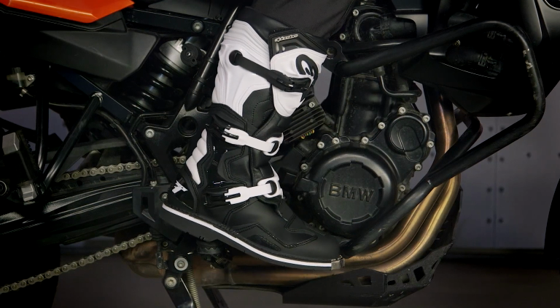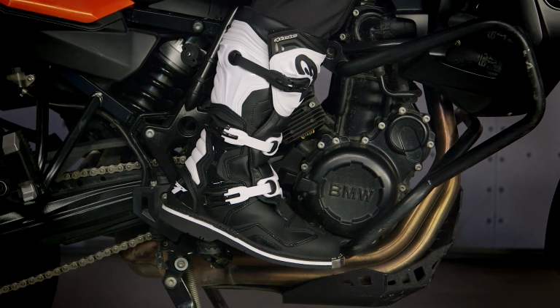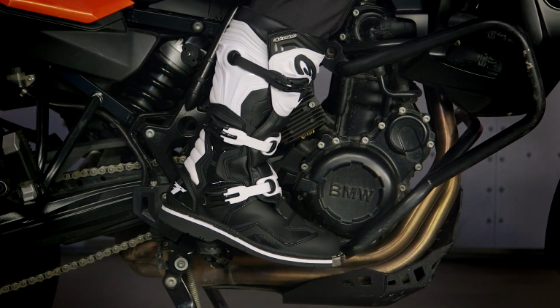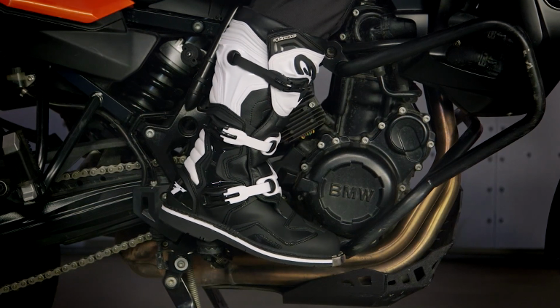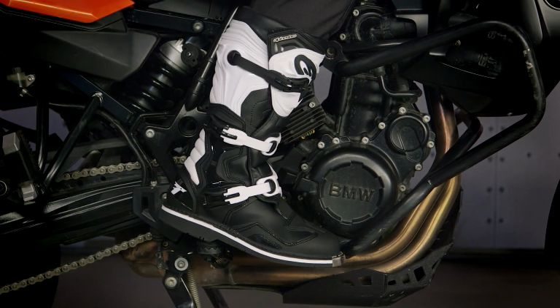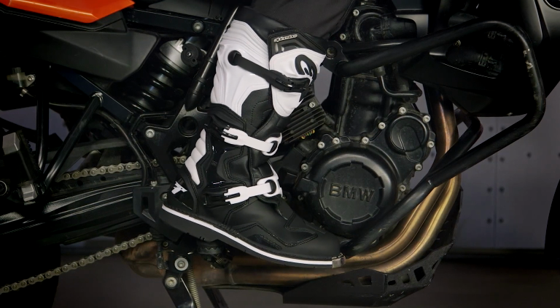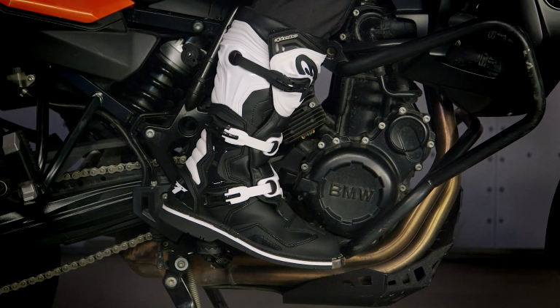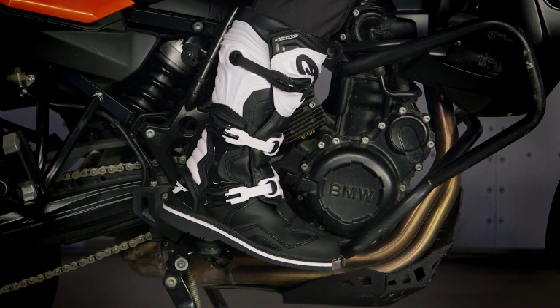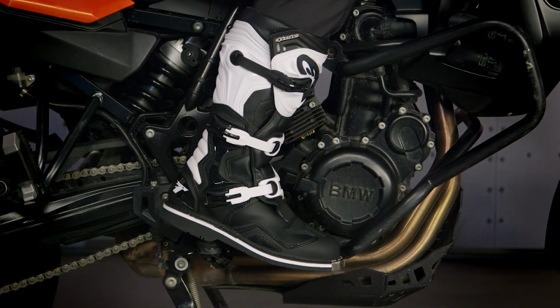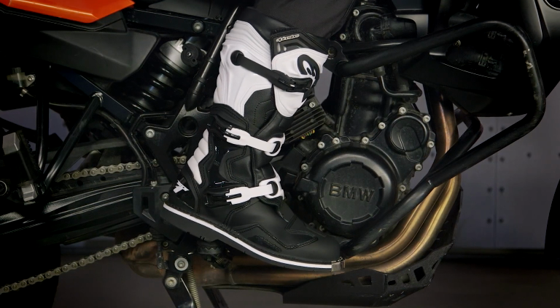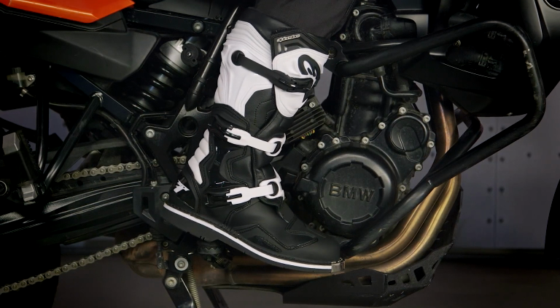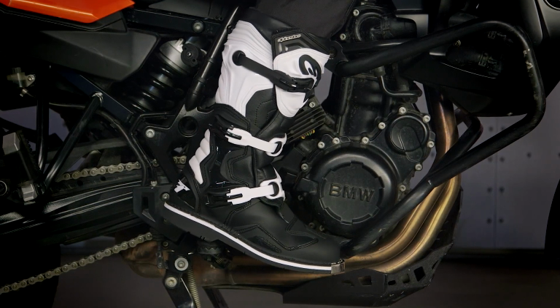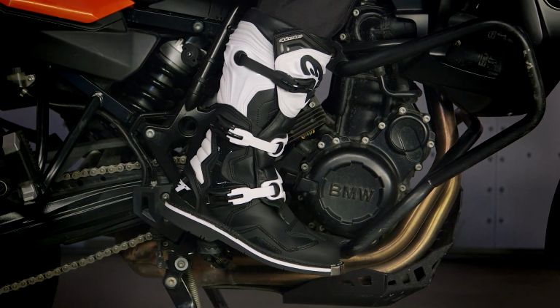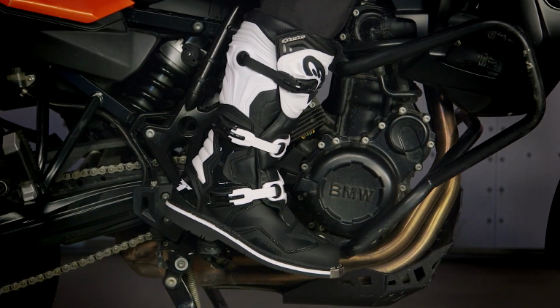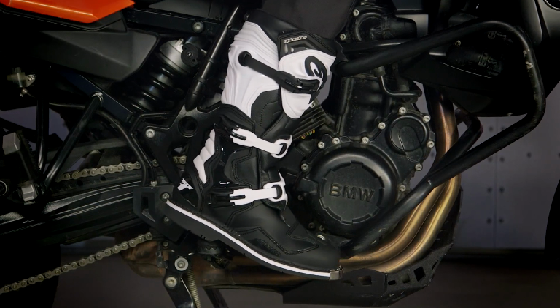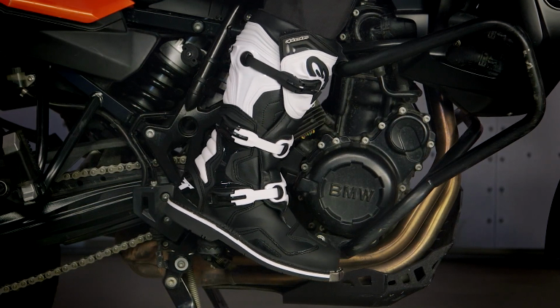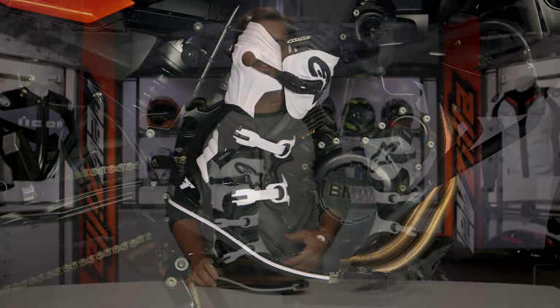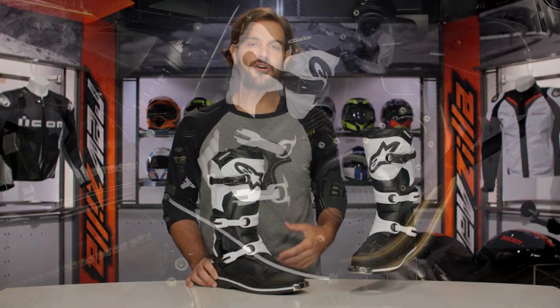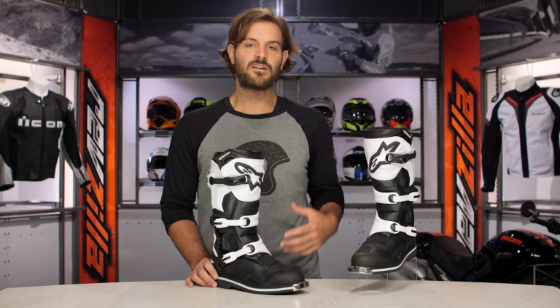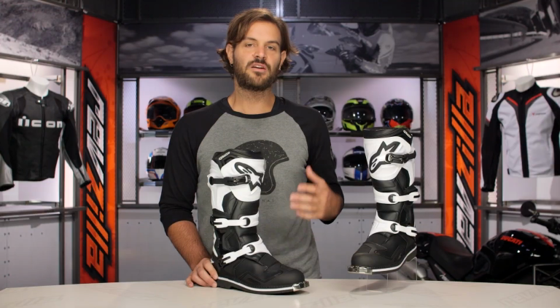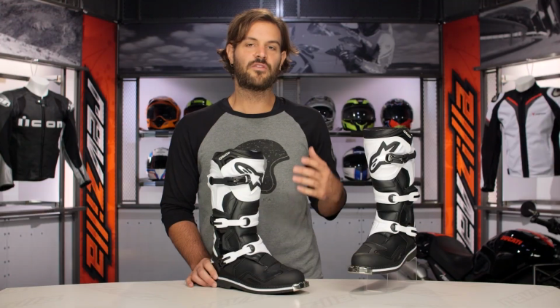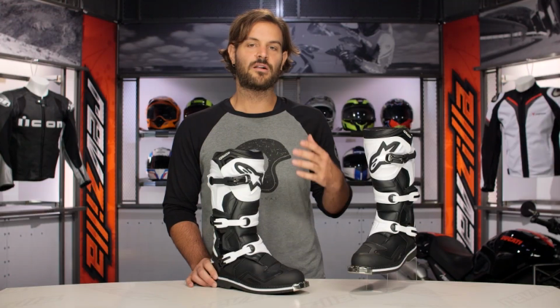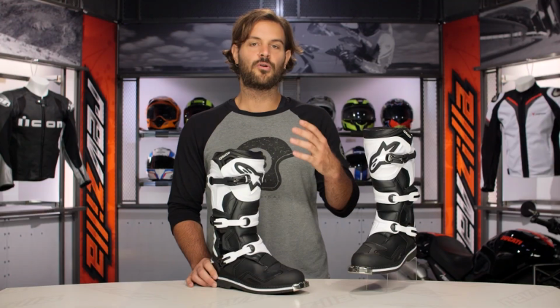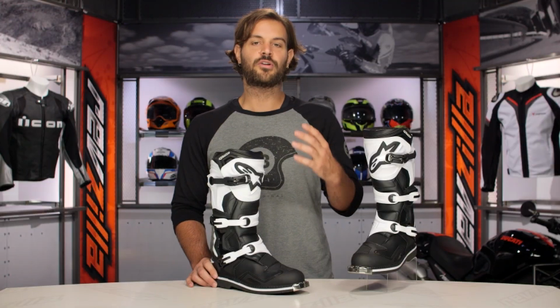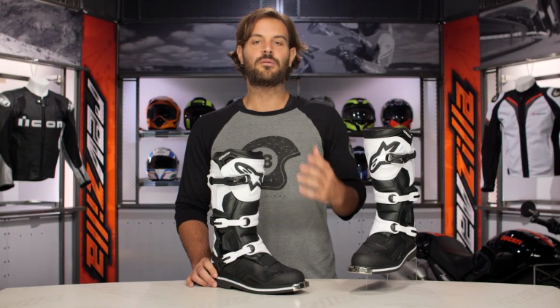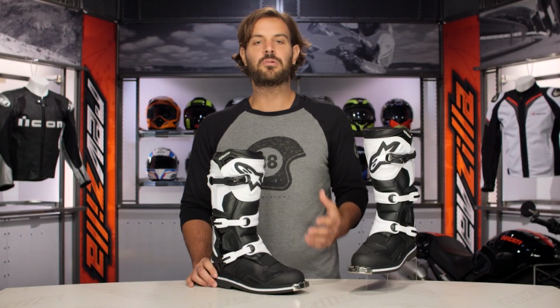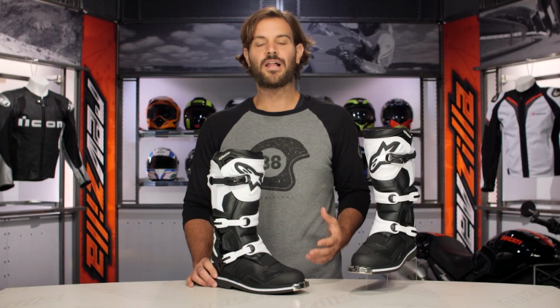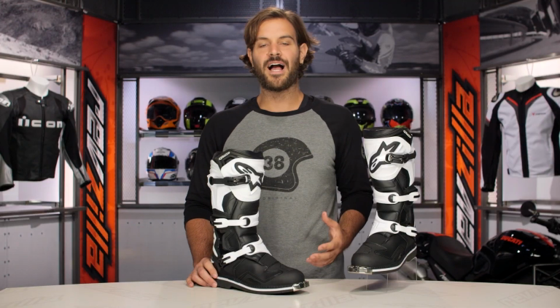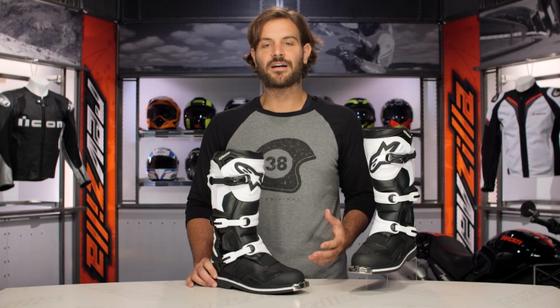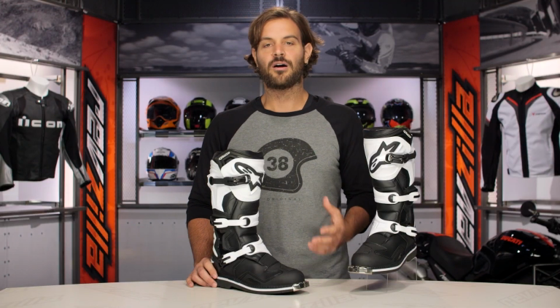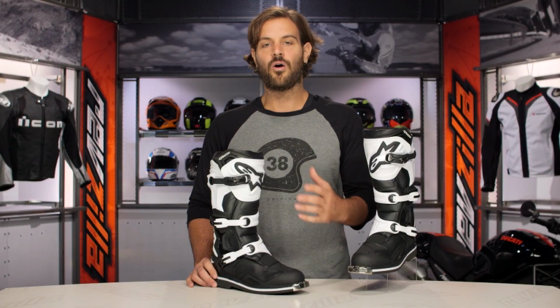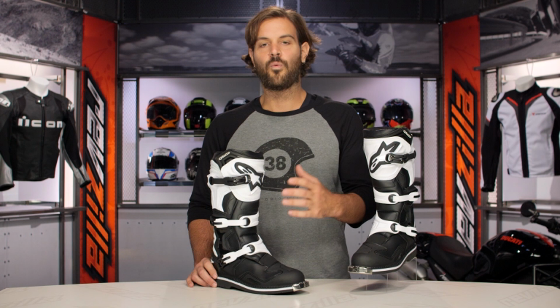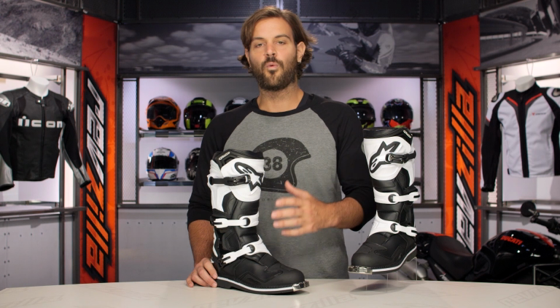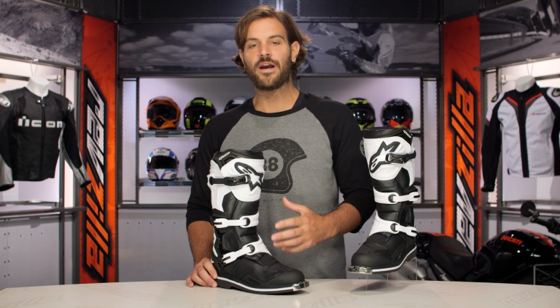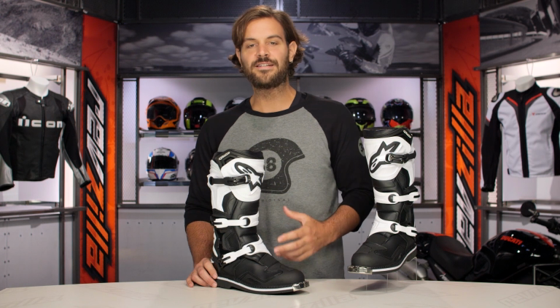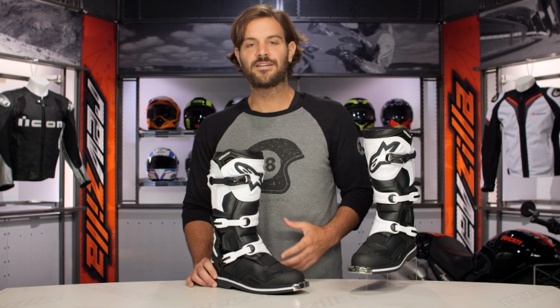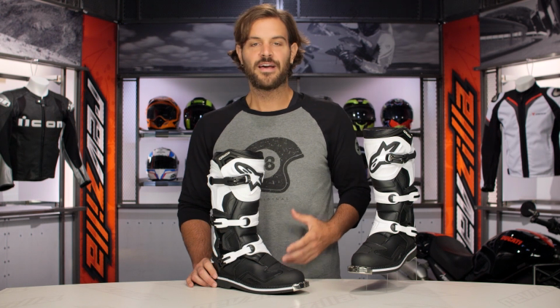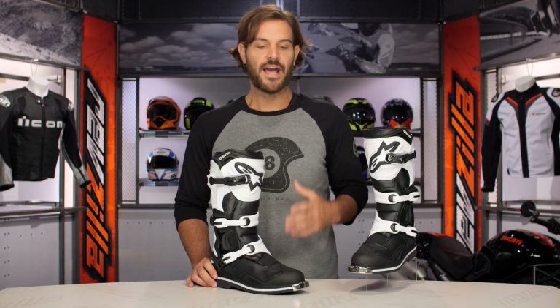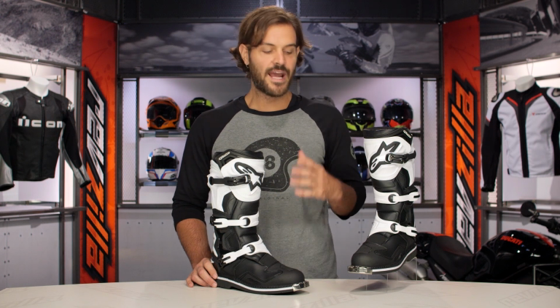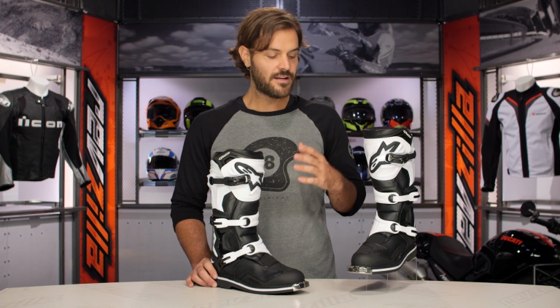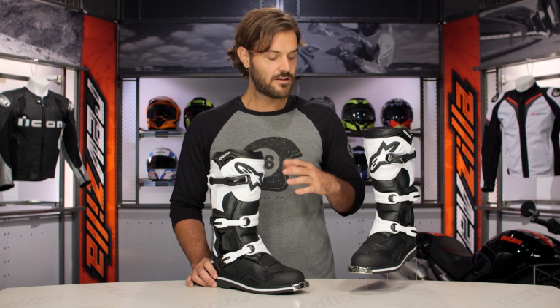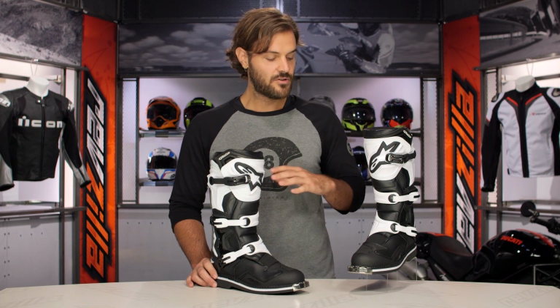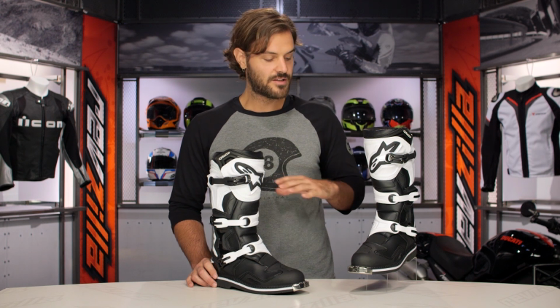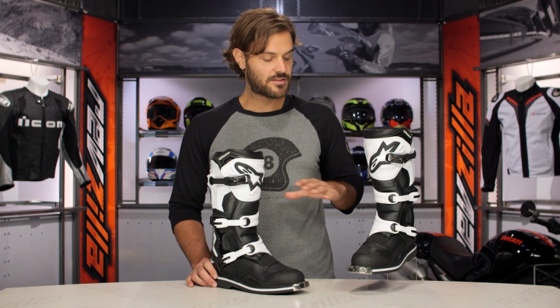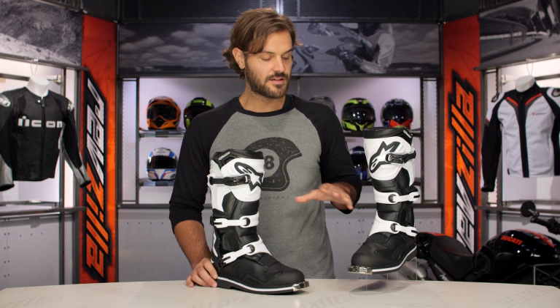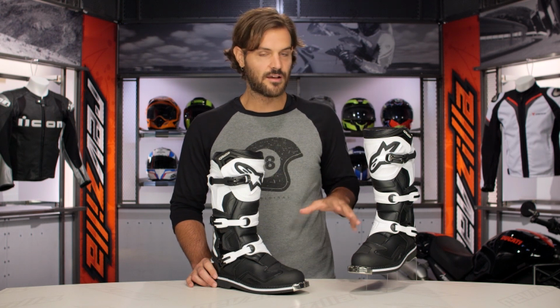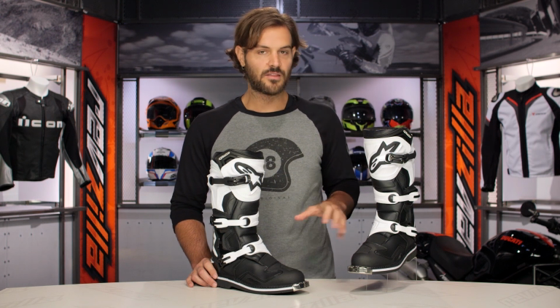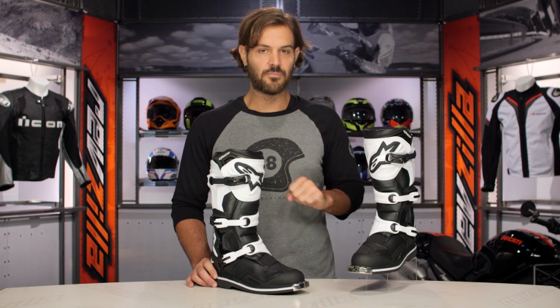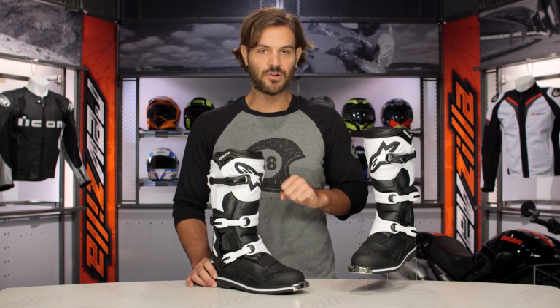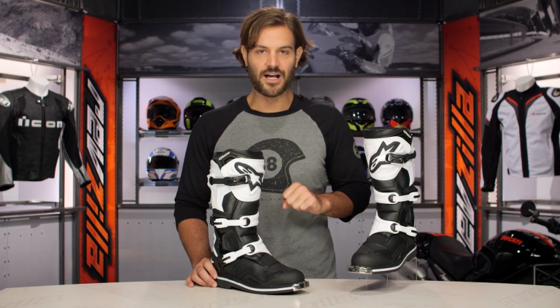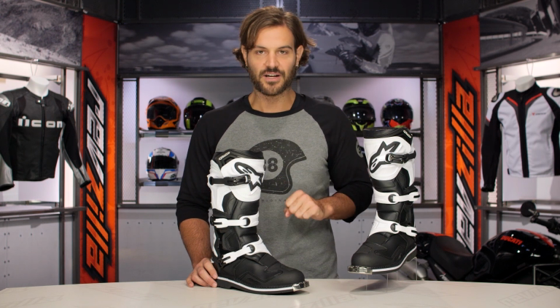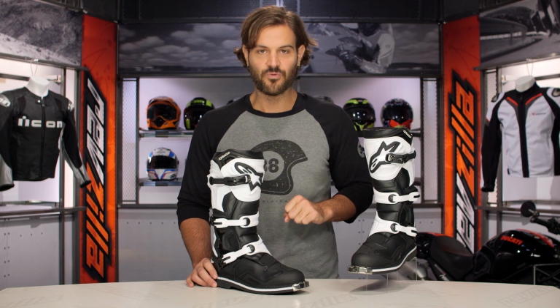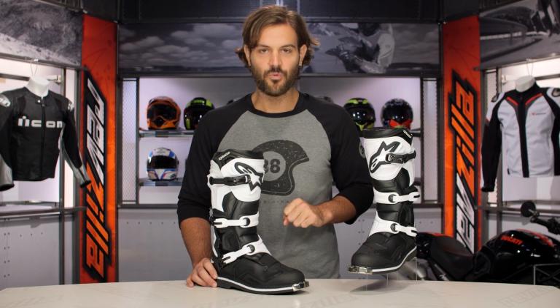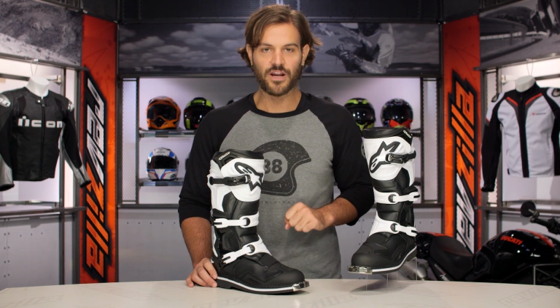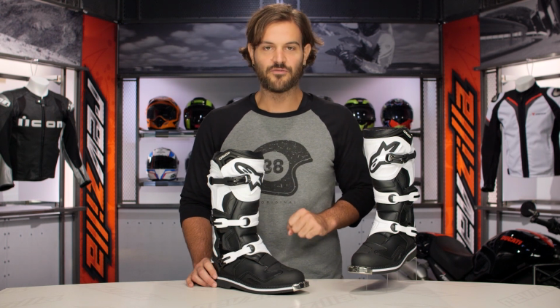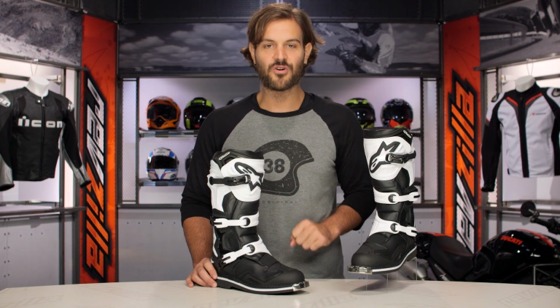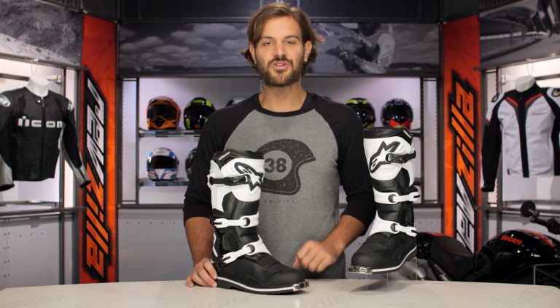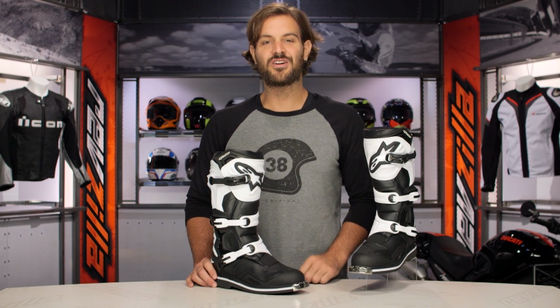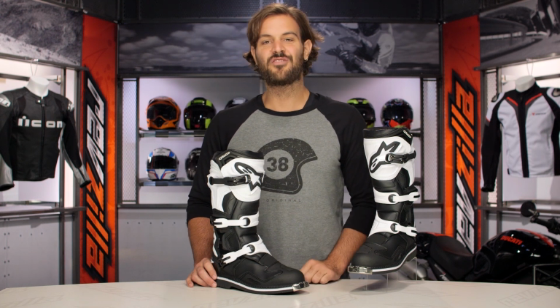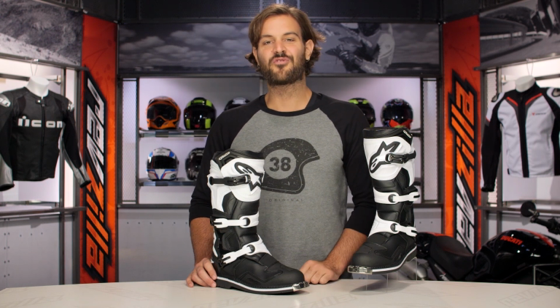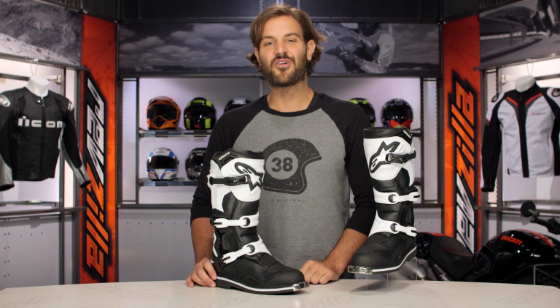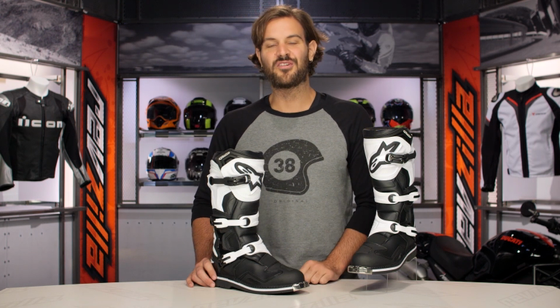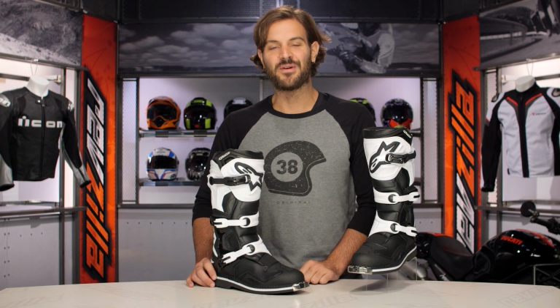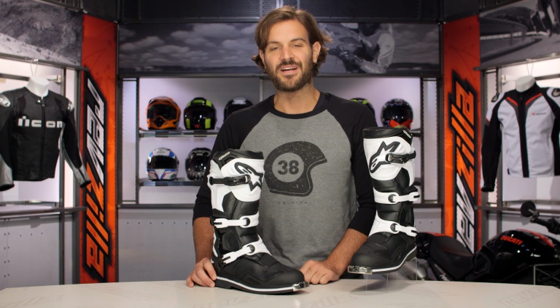As far as colorways available, they're going to be available in a black and a white, and you can see the black and white version in front of me.